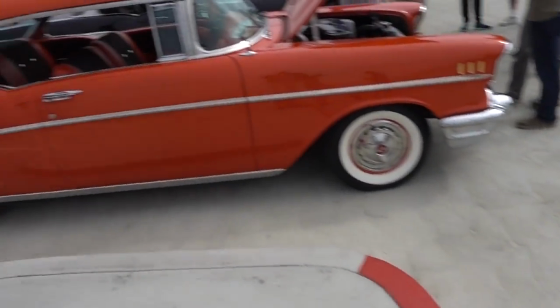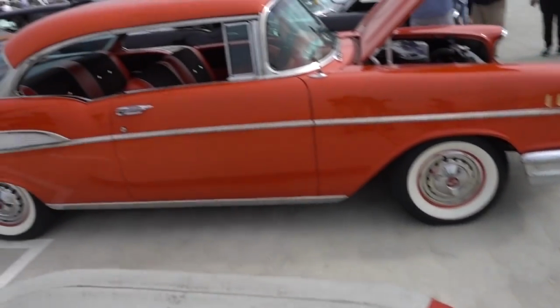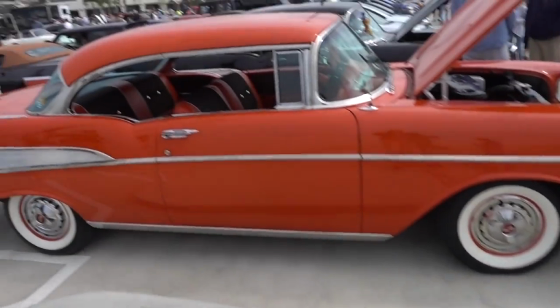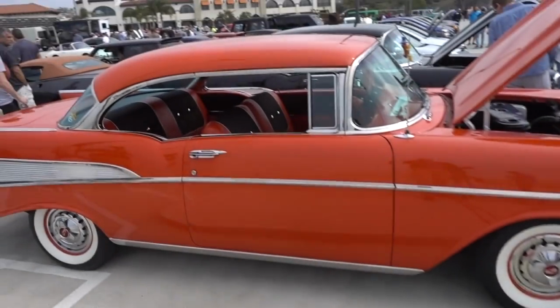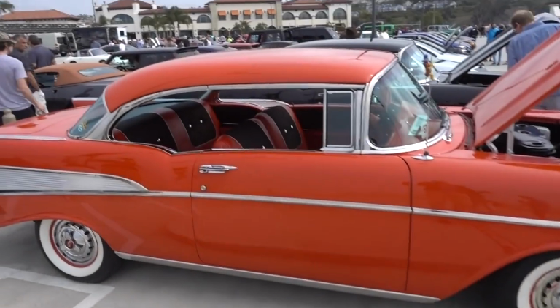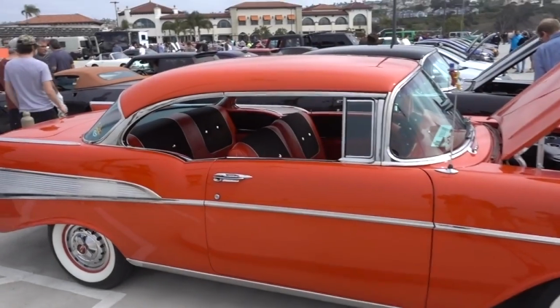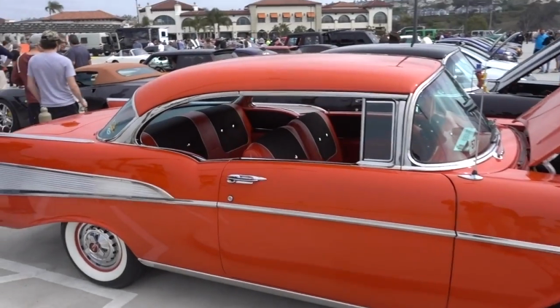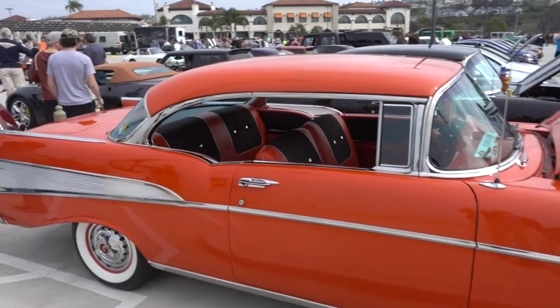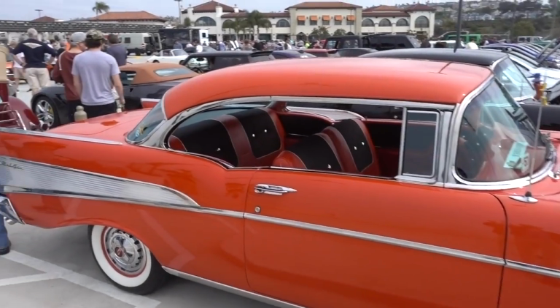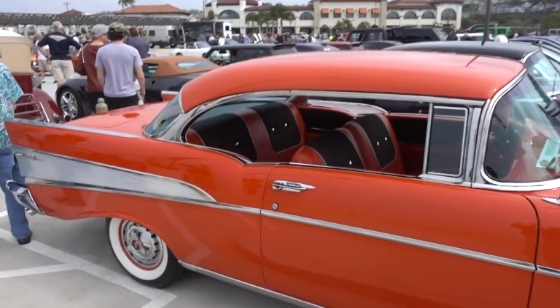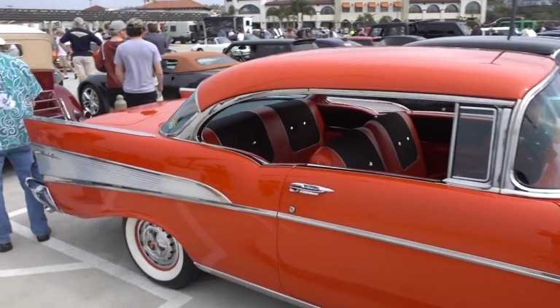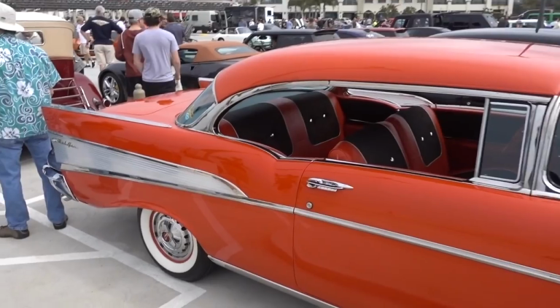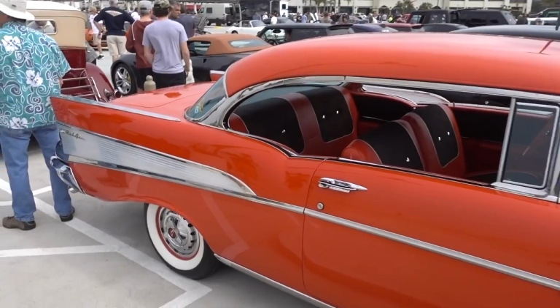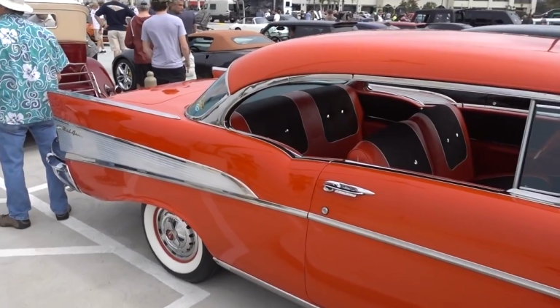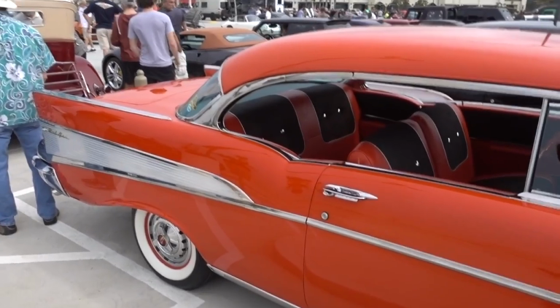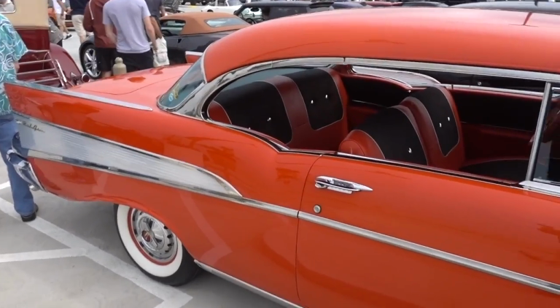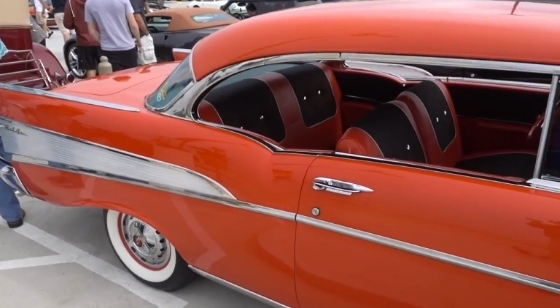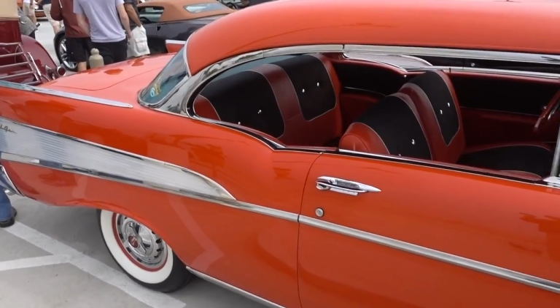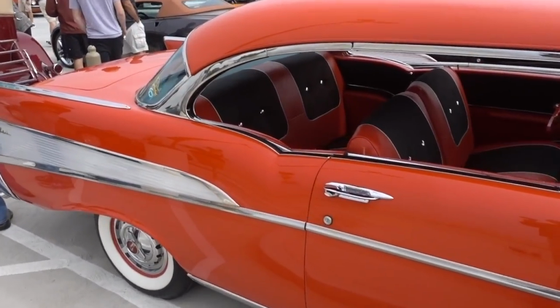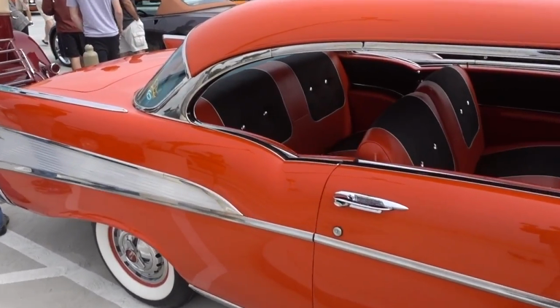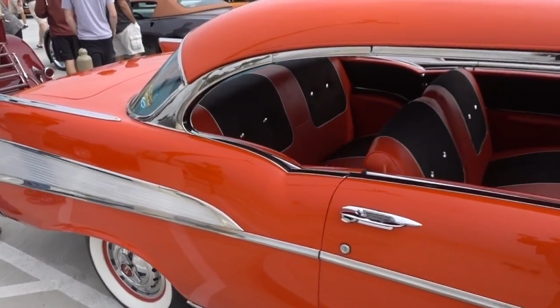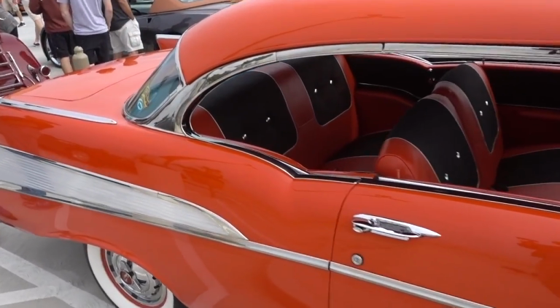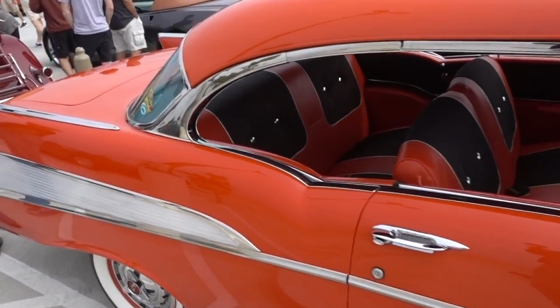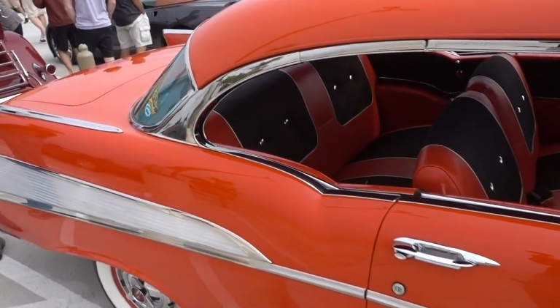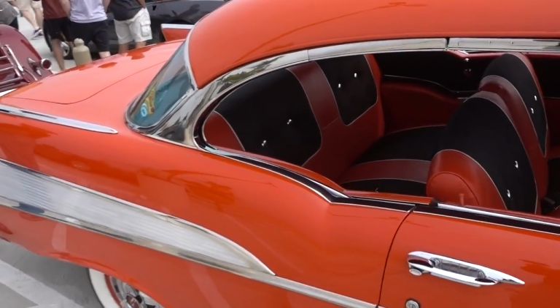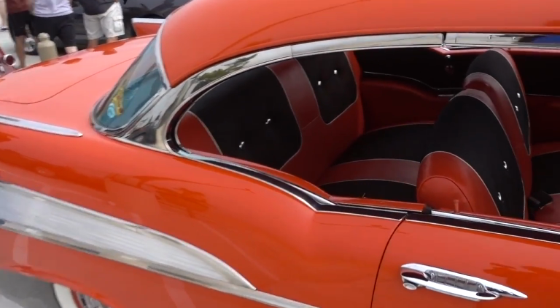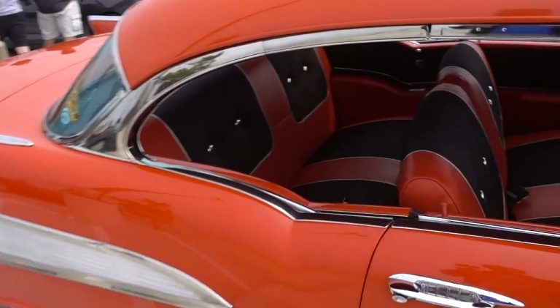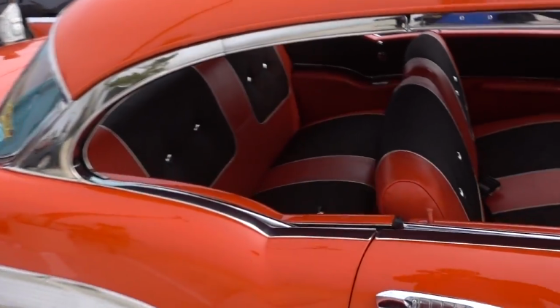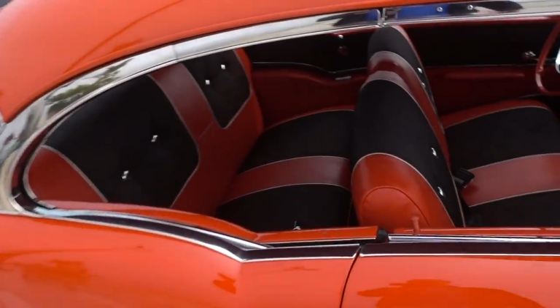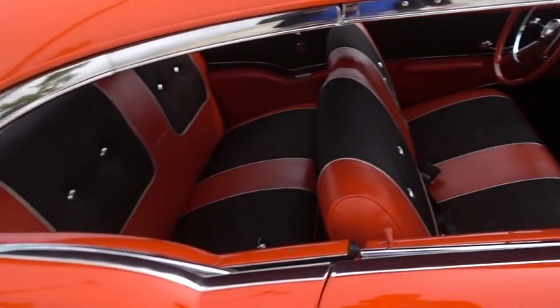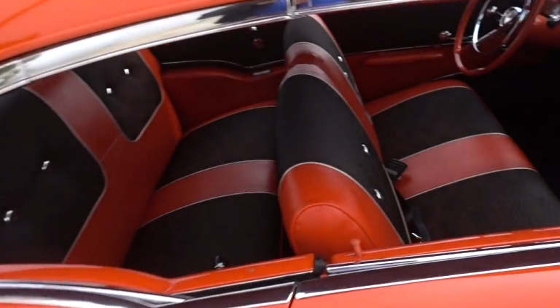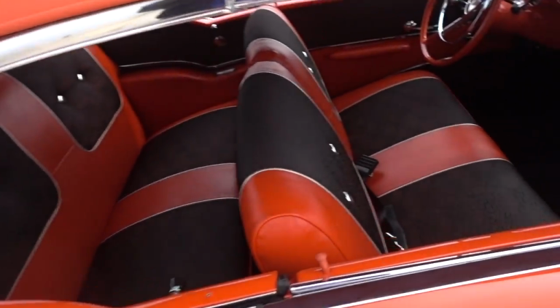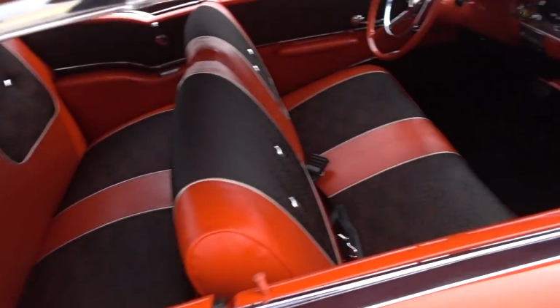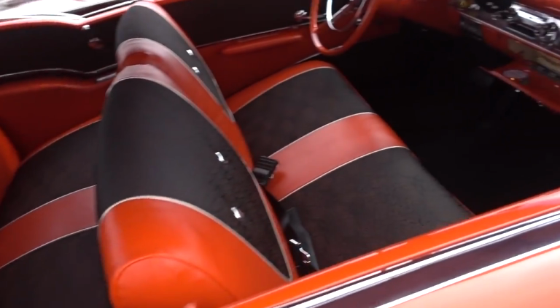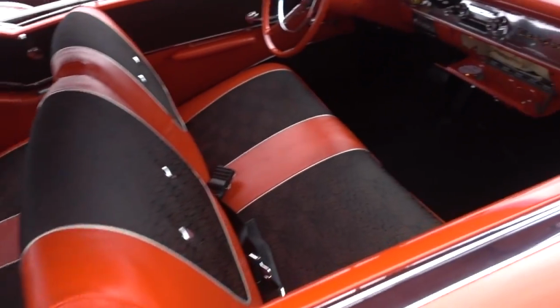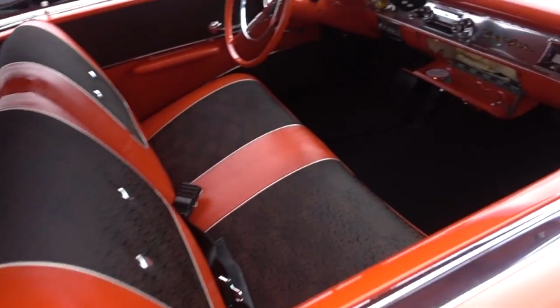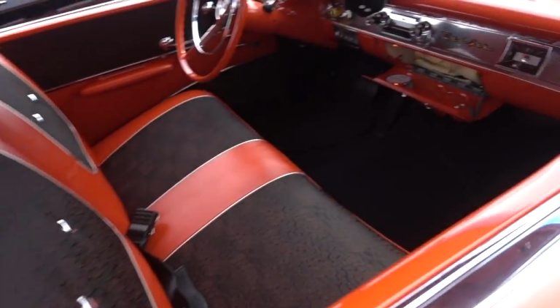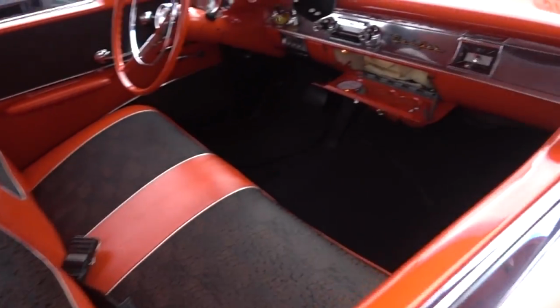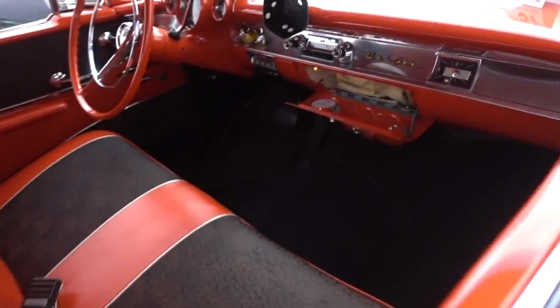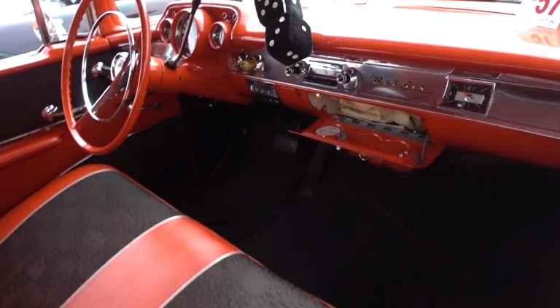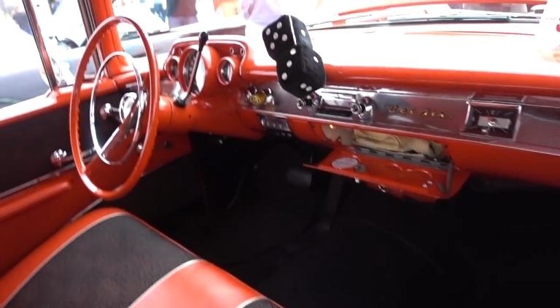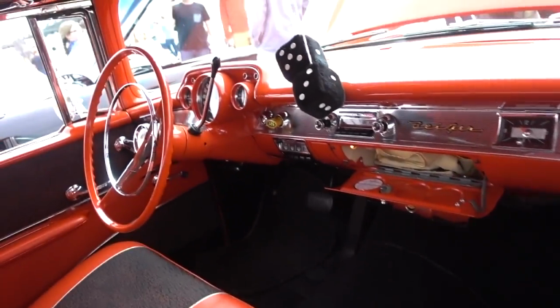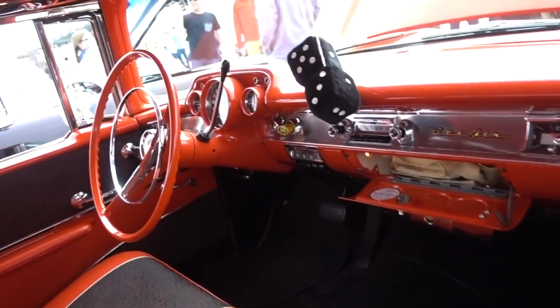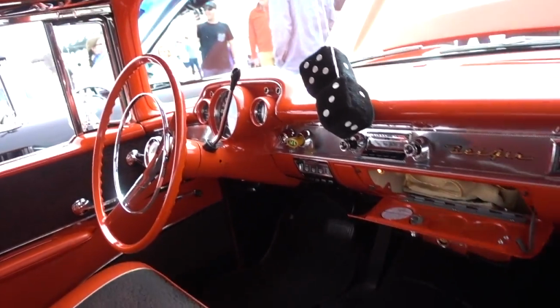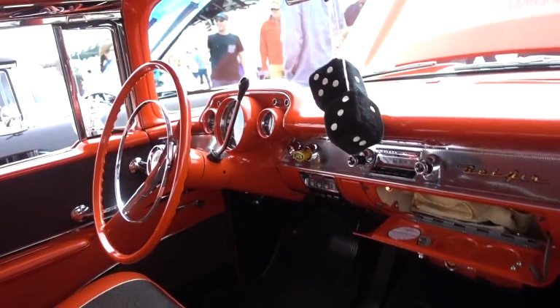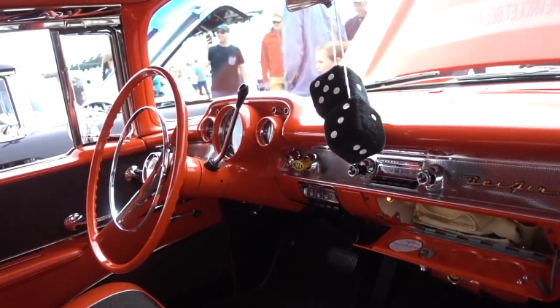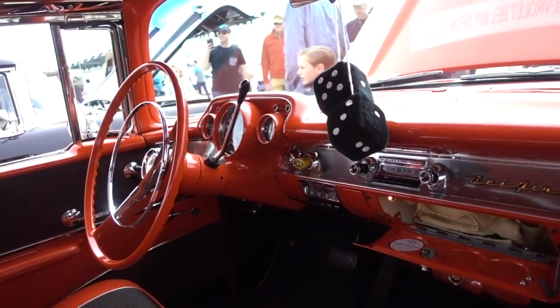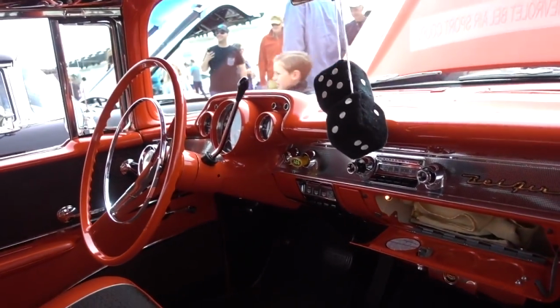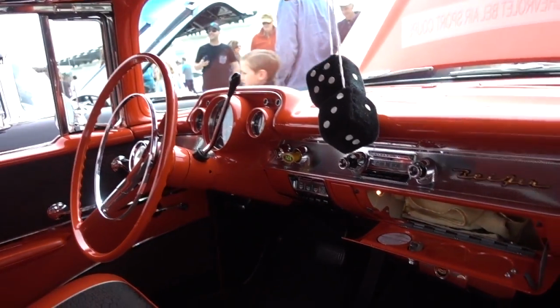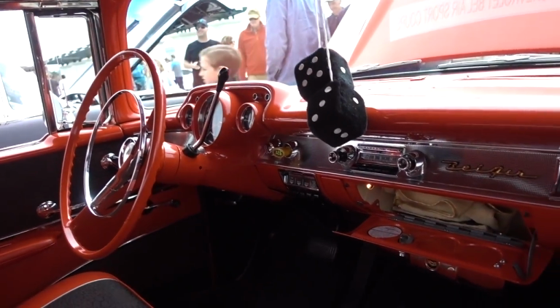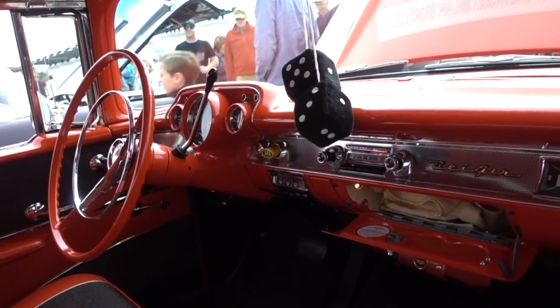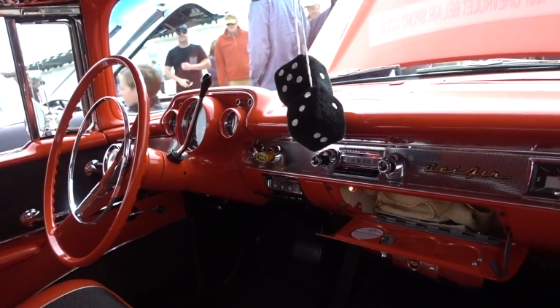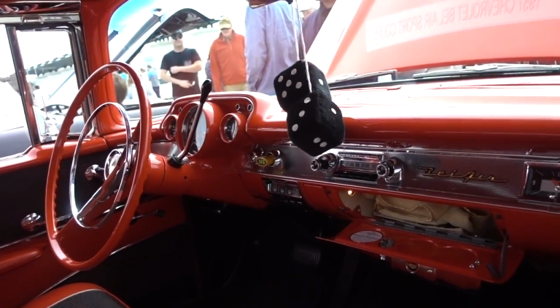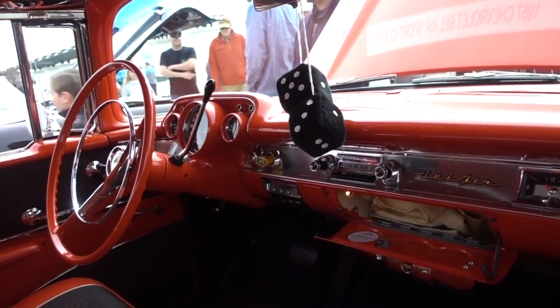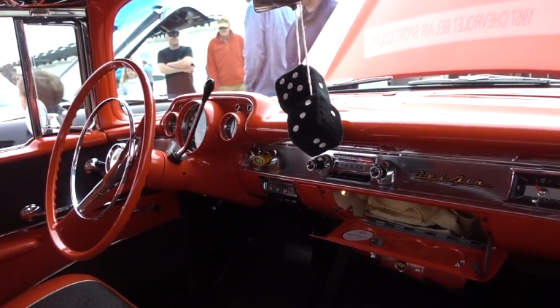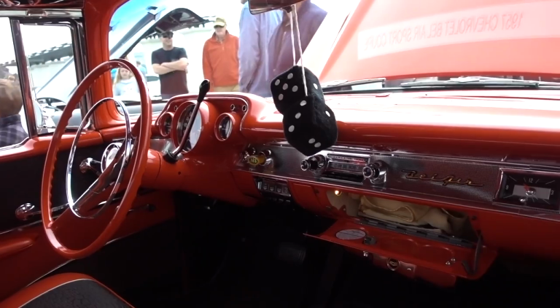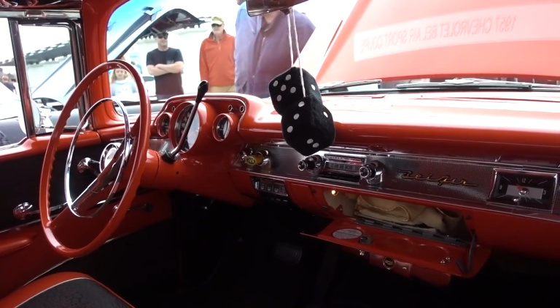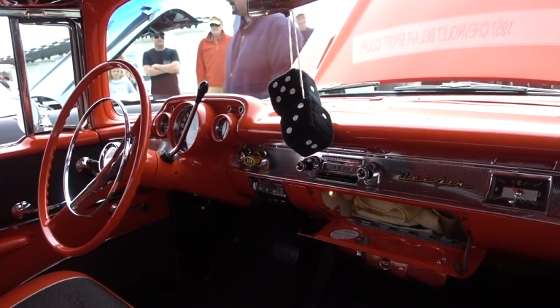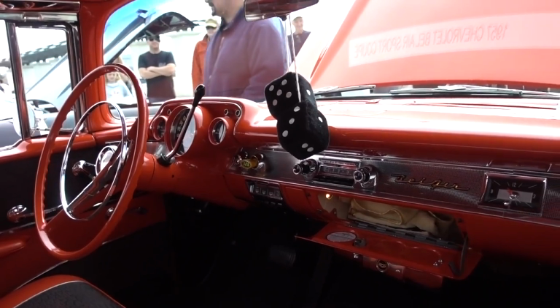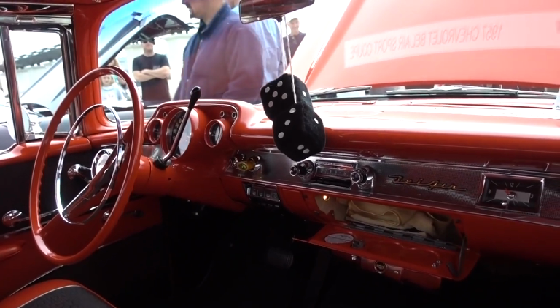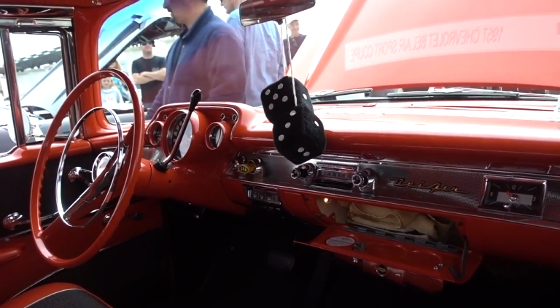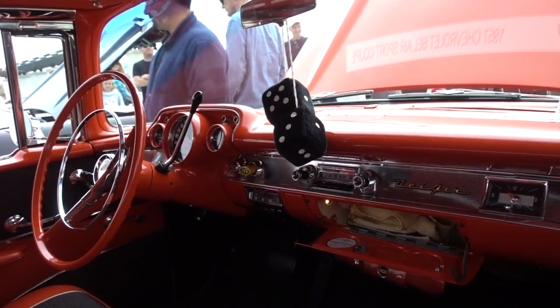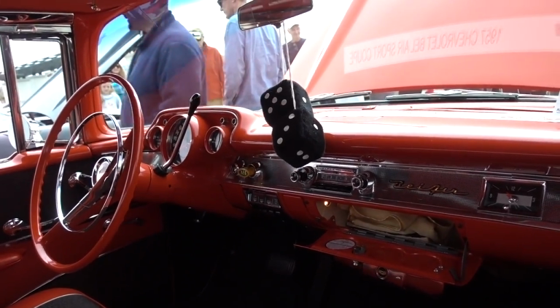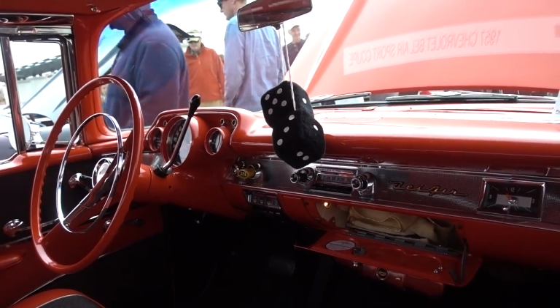Let's check out this Bel Air. Very nice. You need the fuzzy dice, you know.